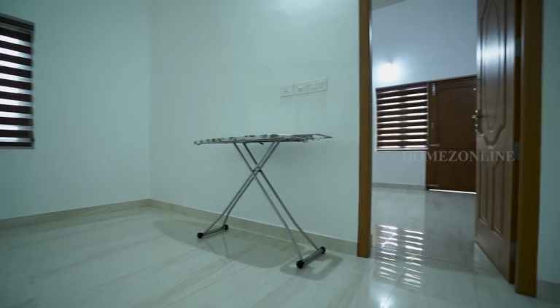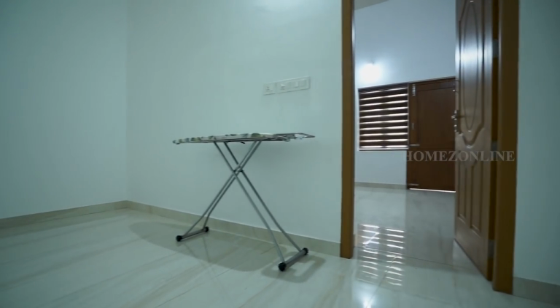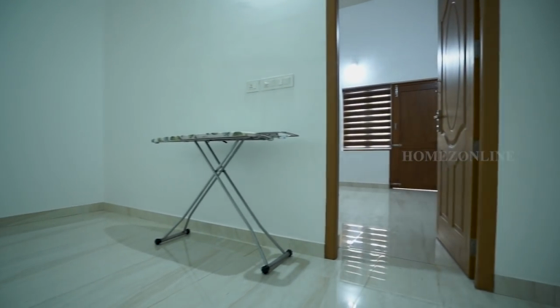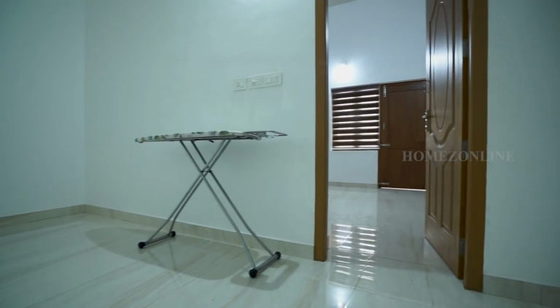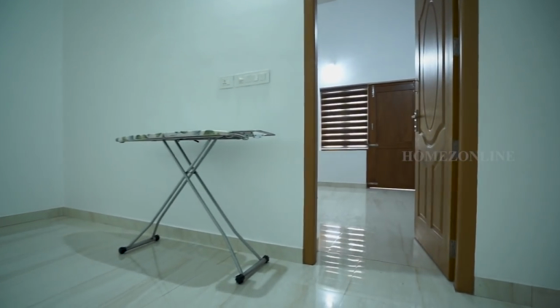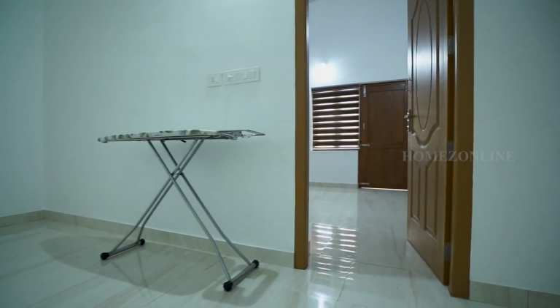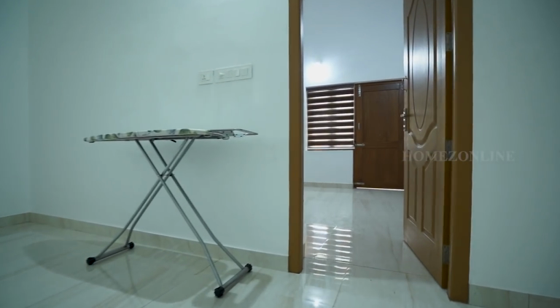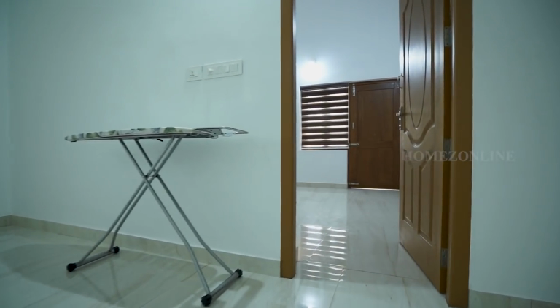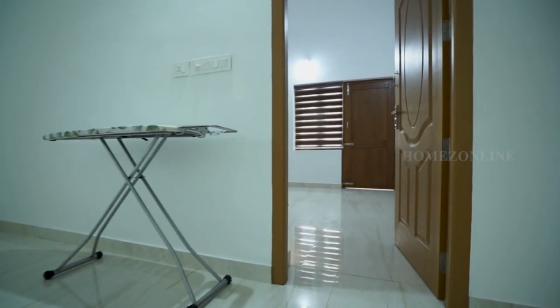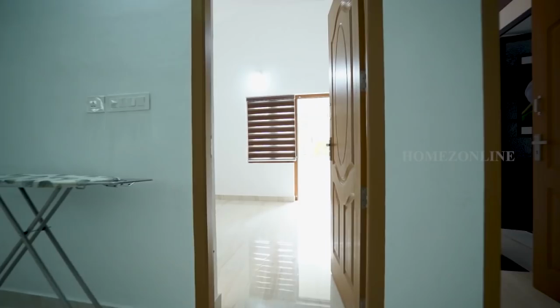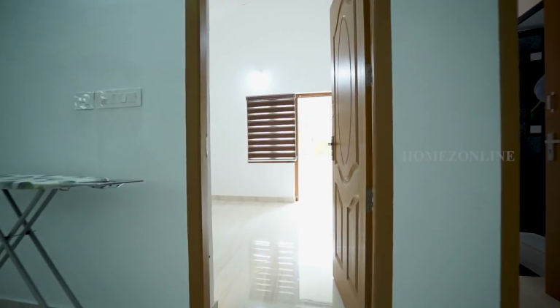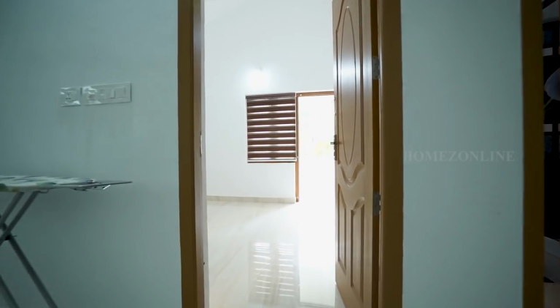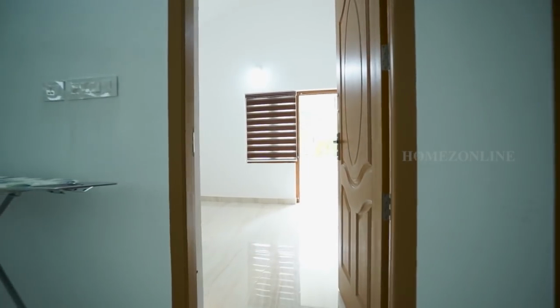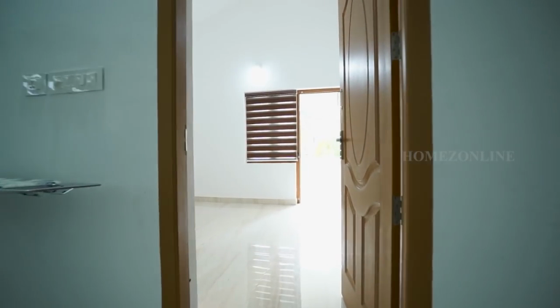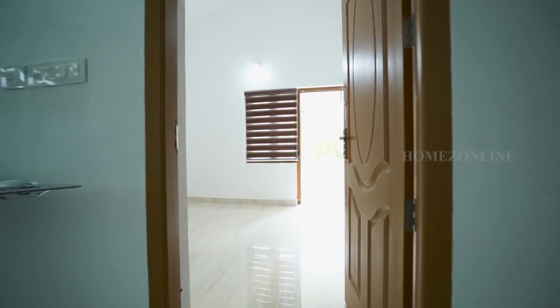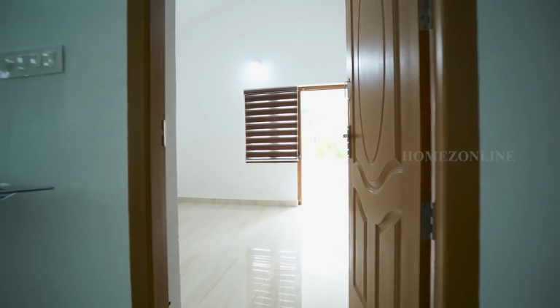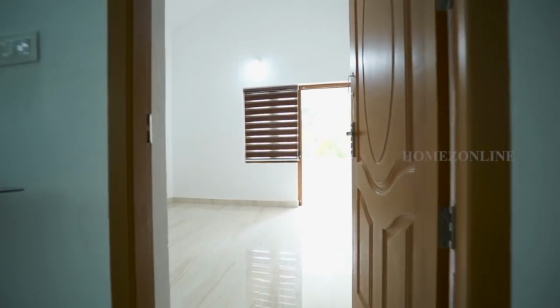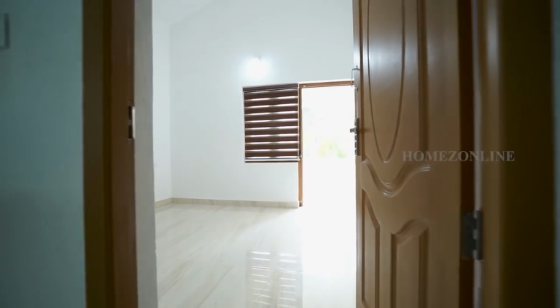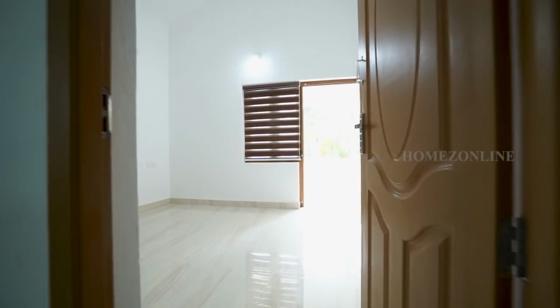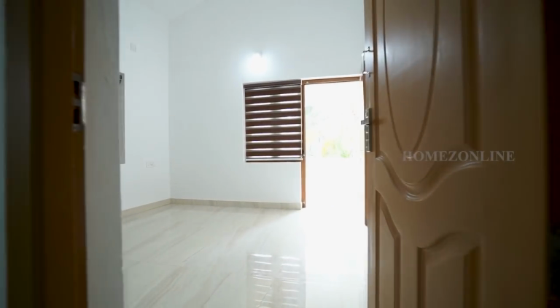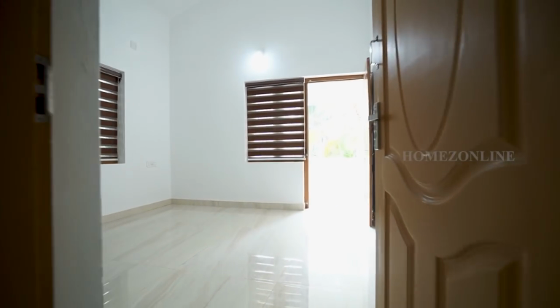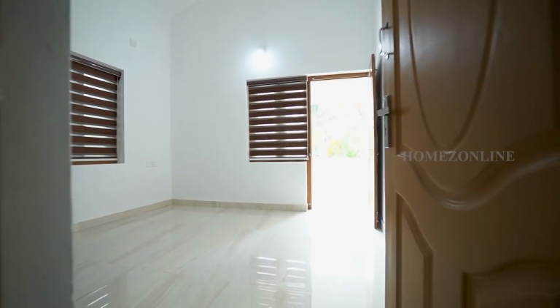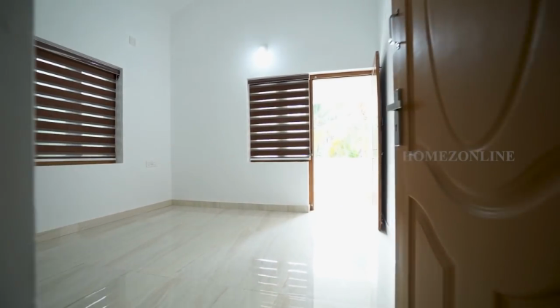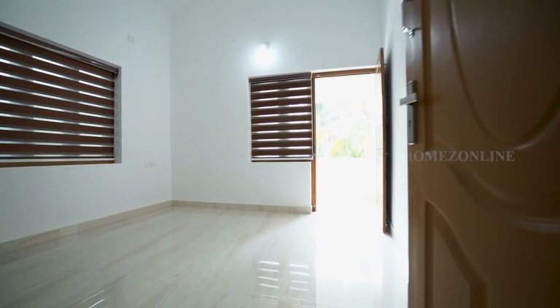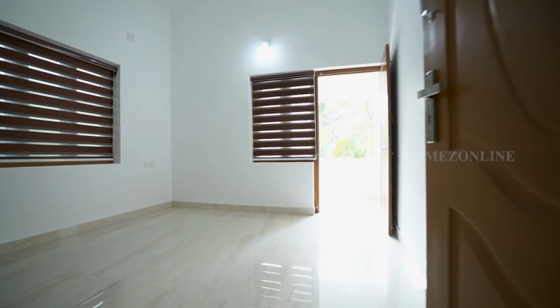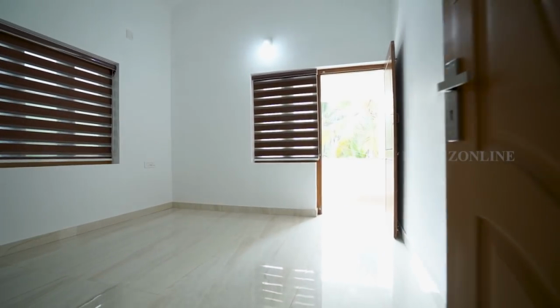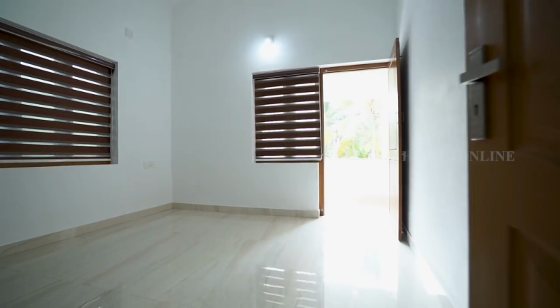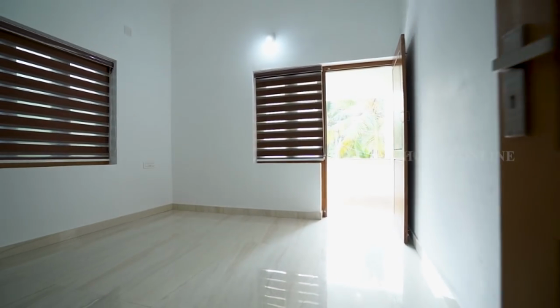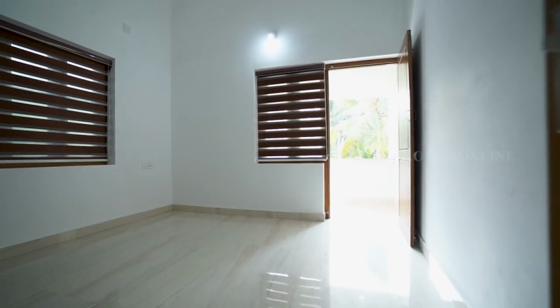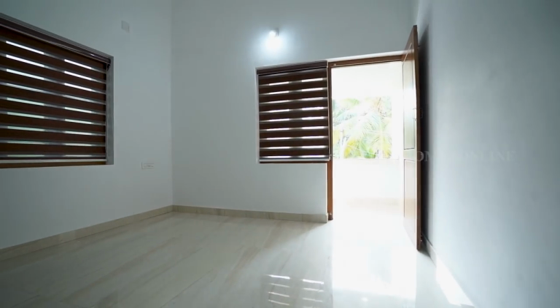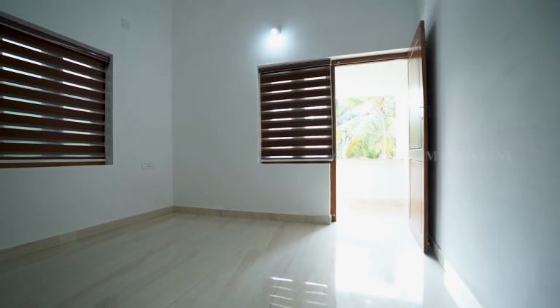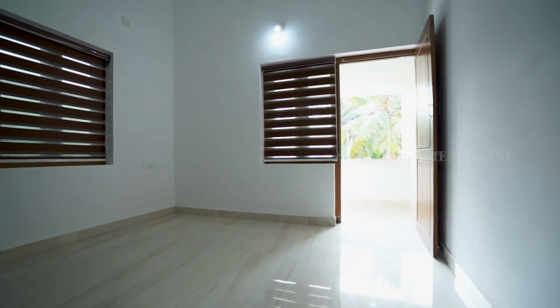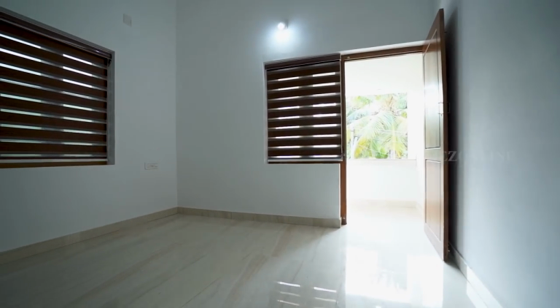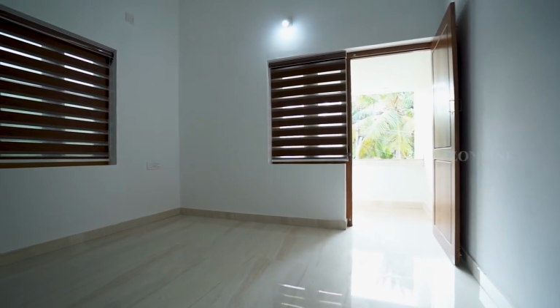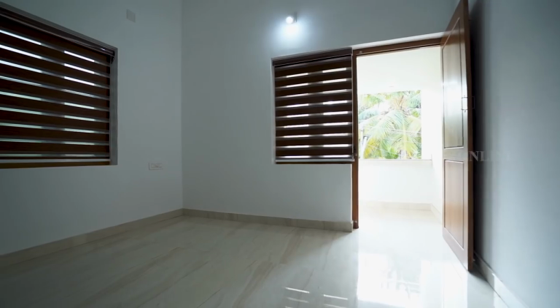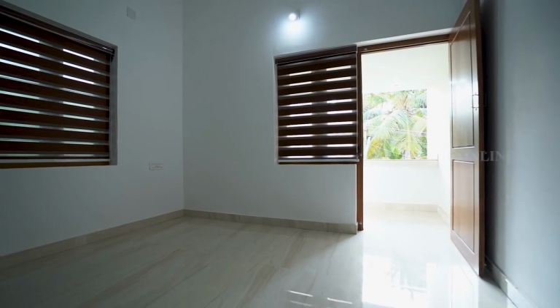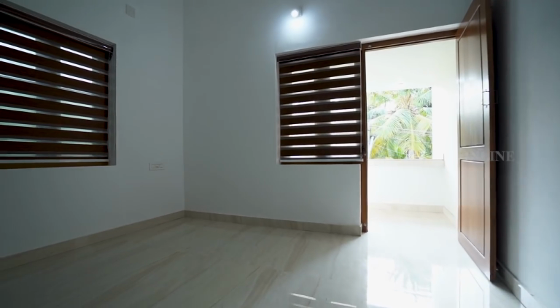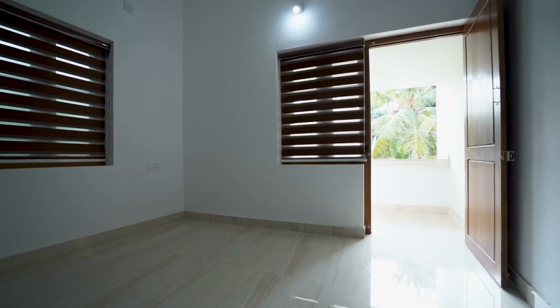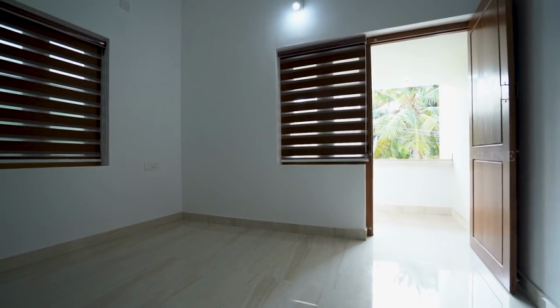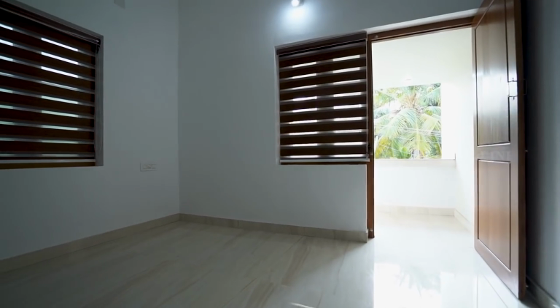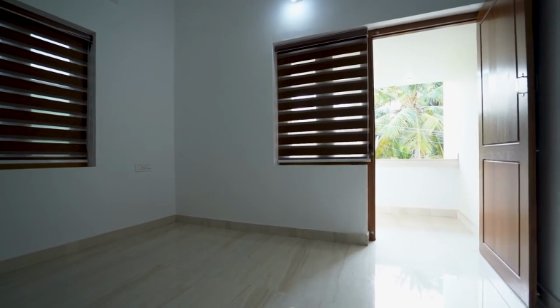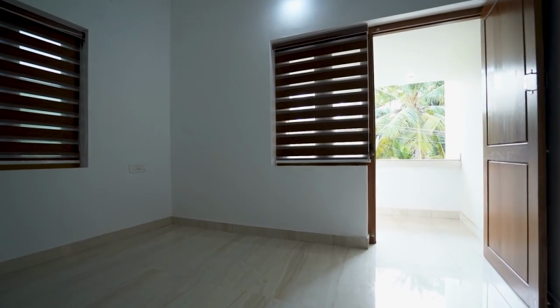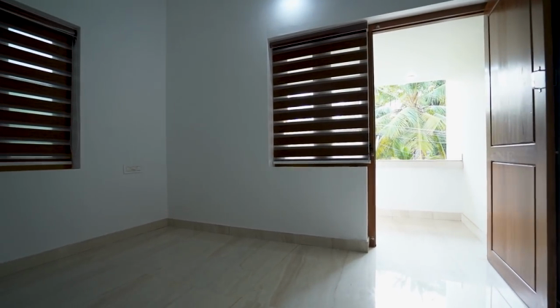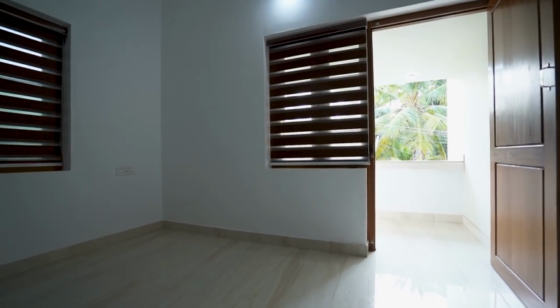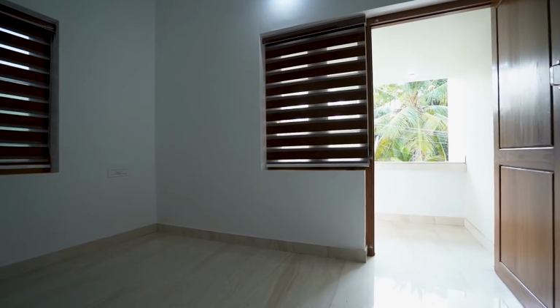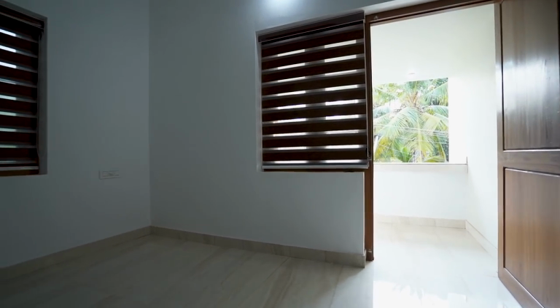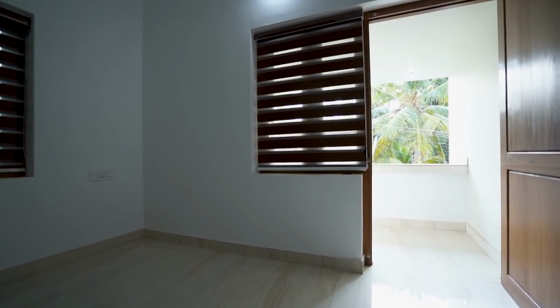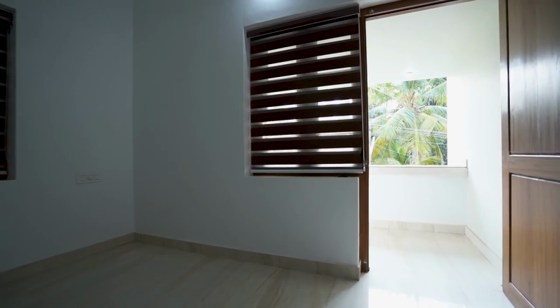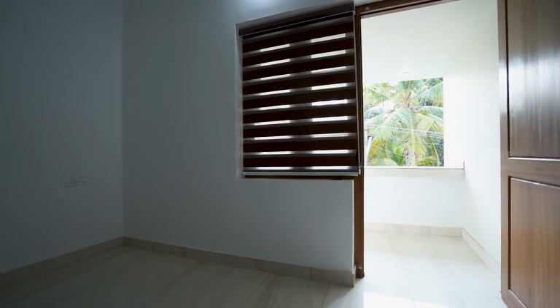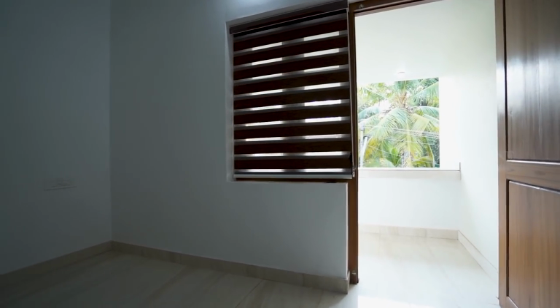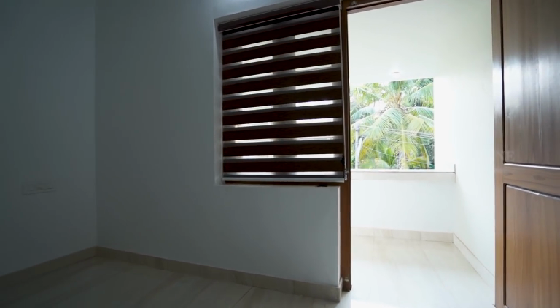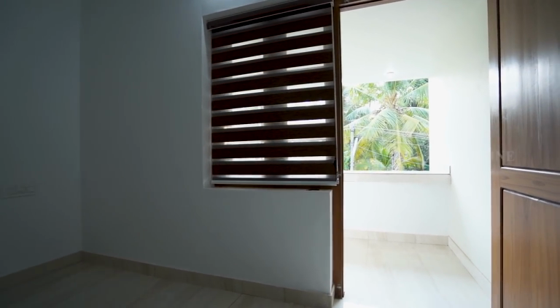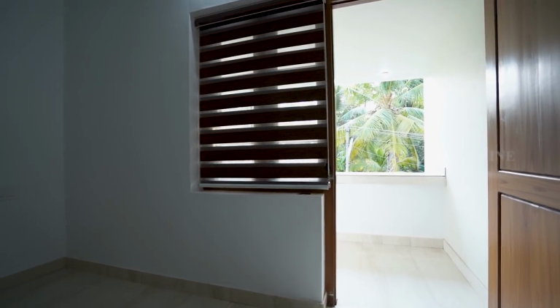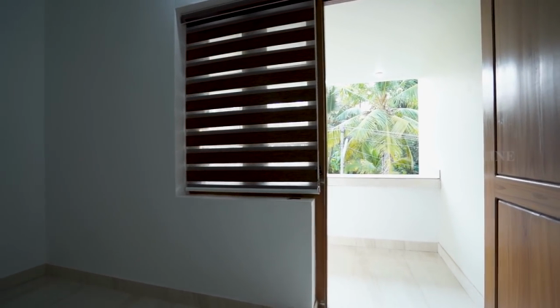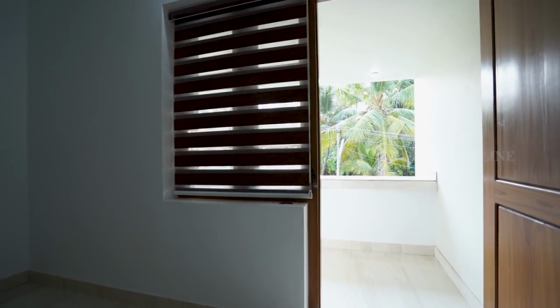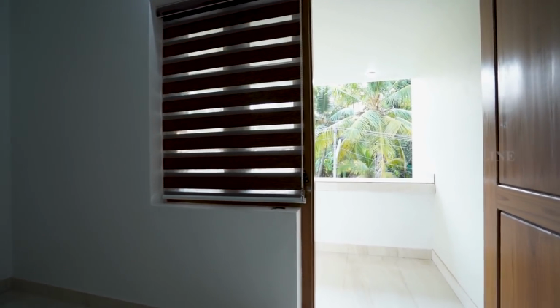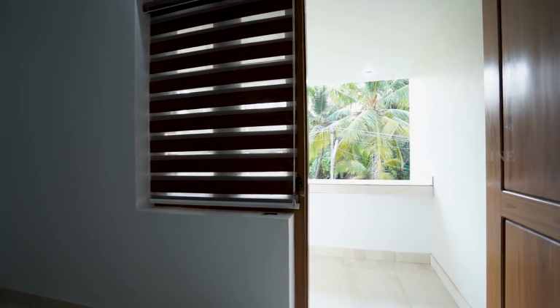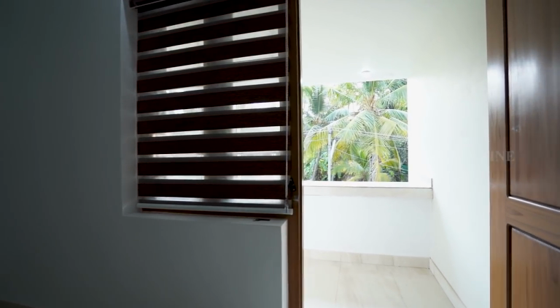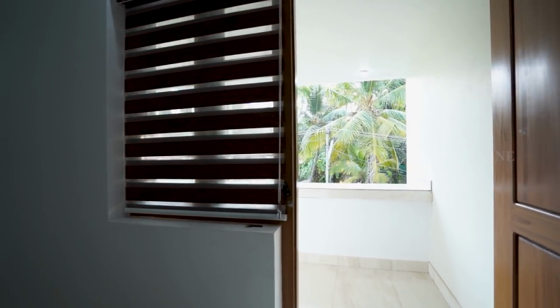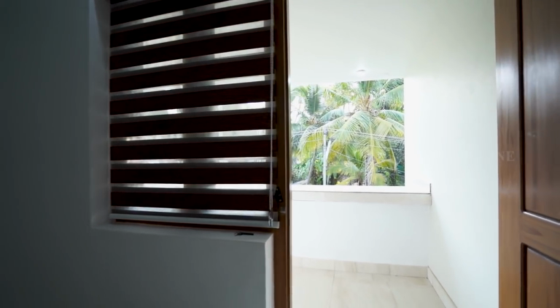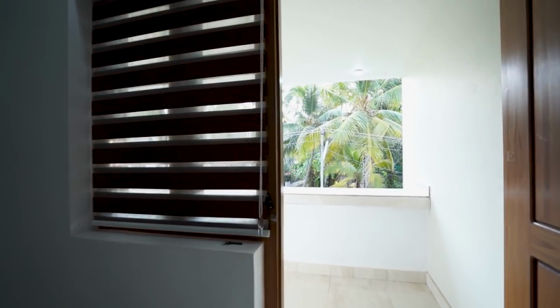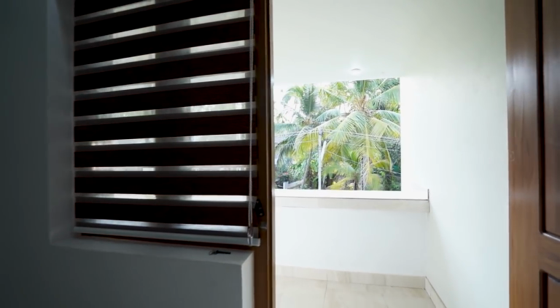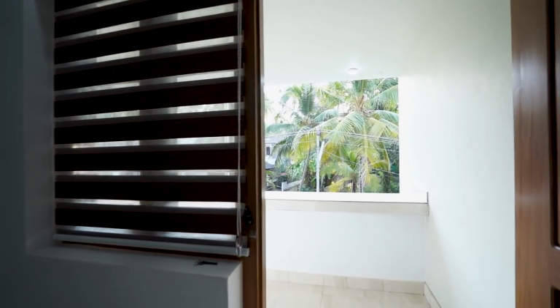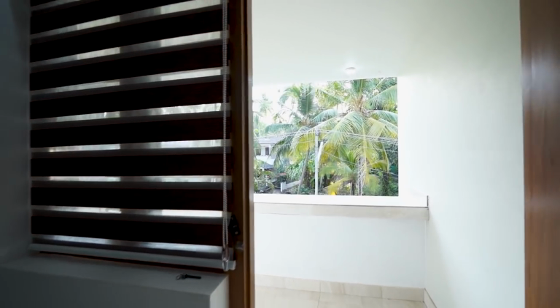Next, we are checking the fourth bedroom. It leads to the balcony.